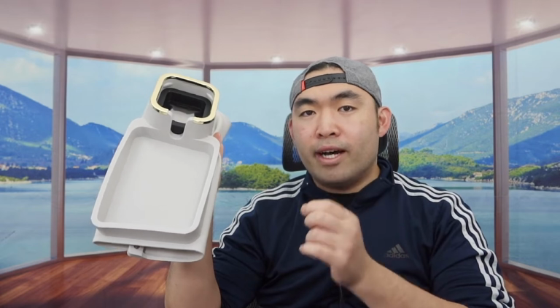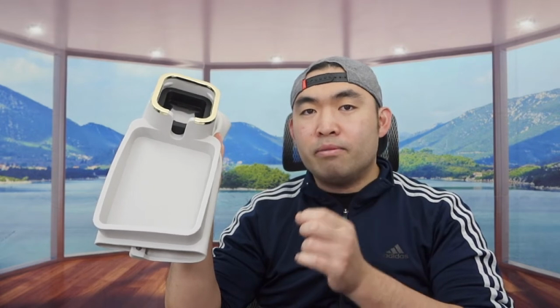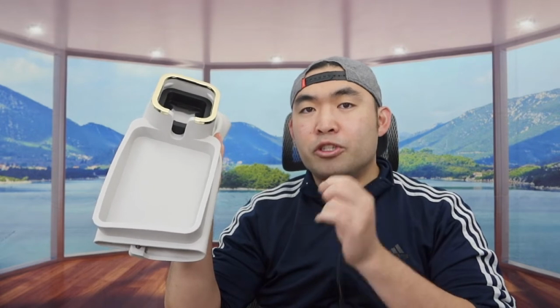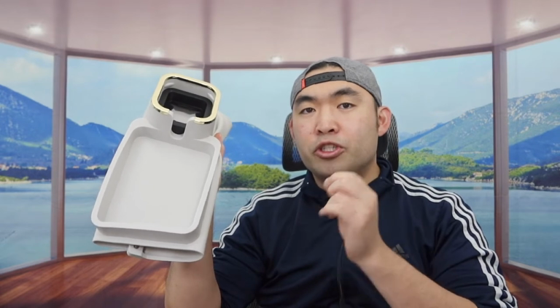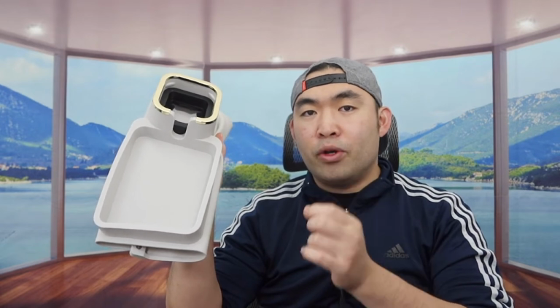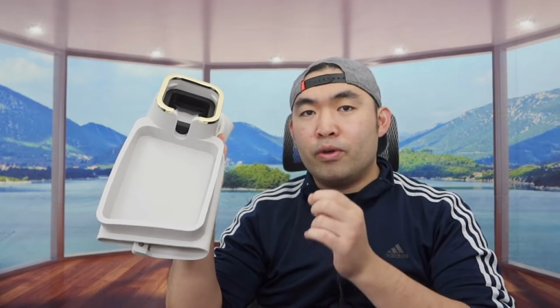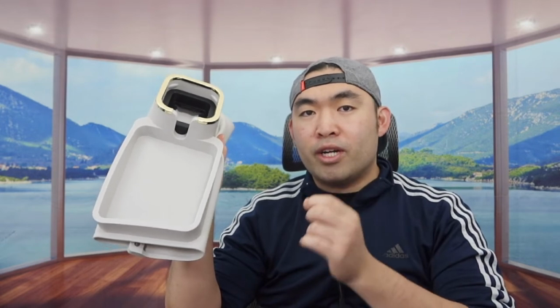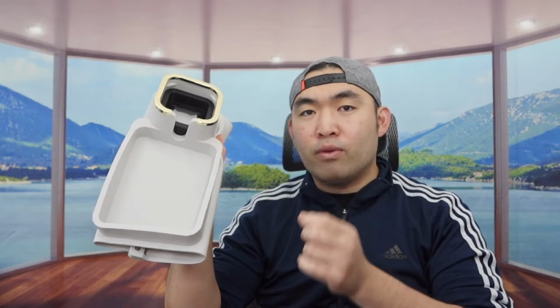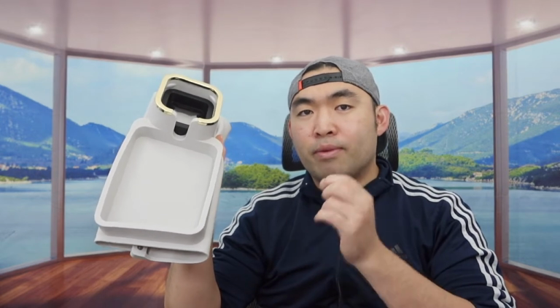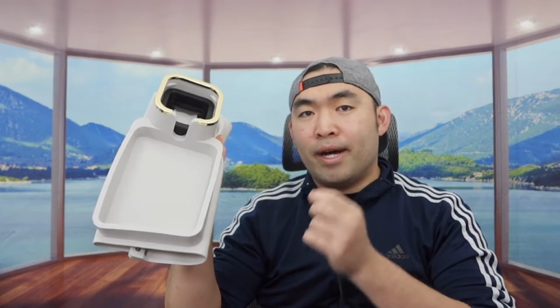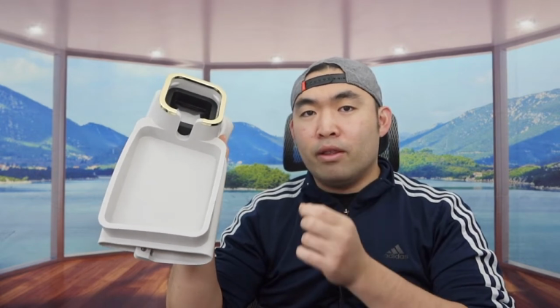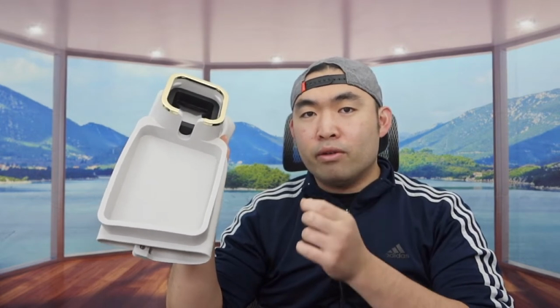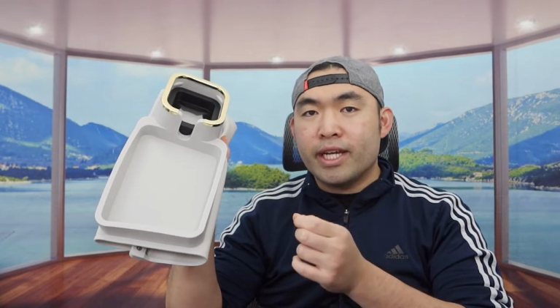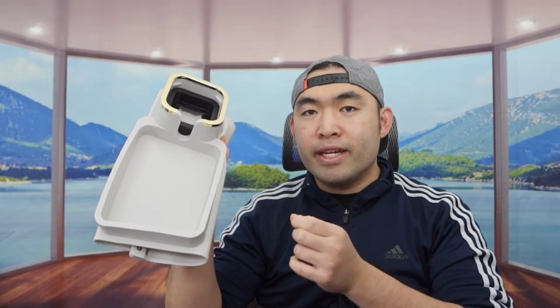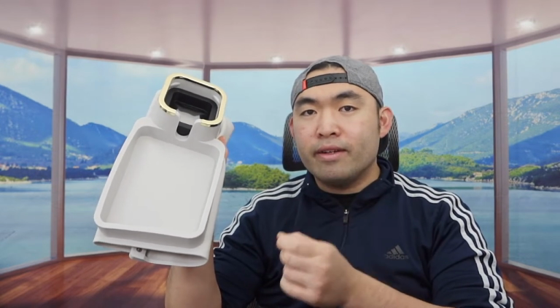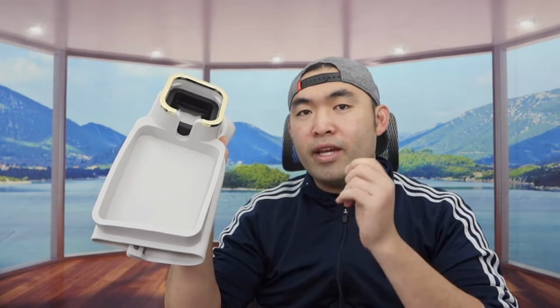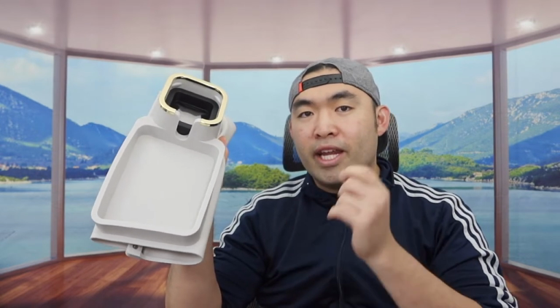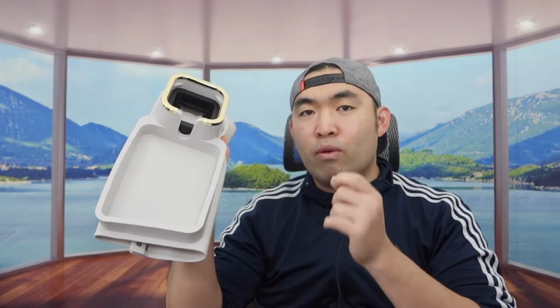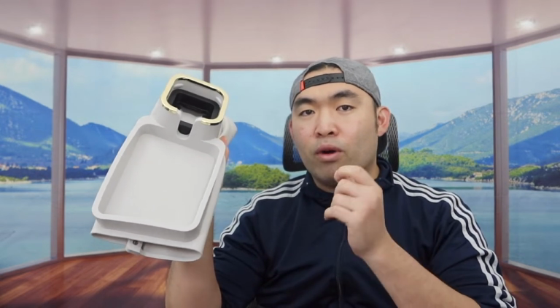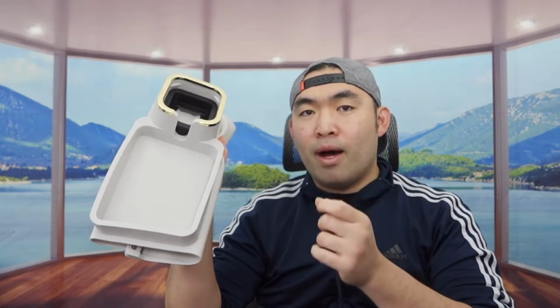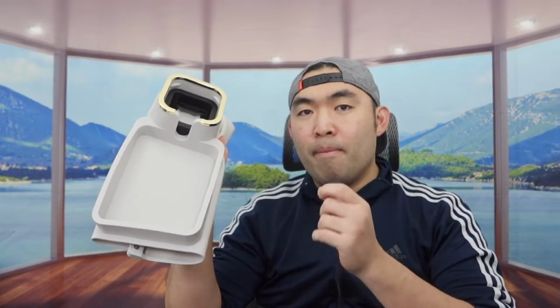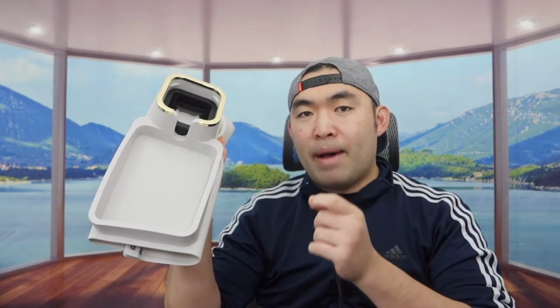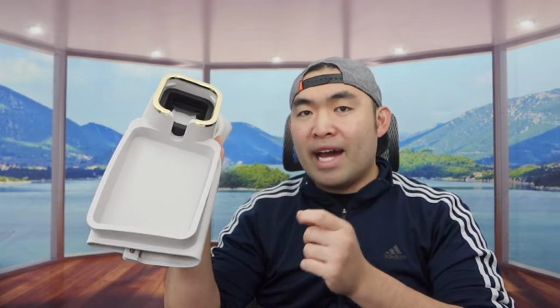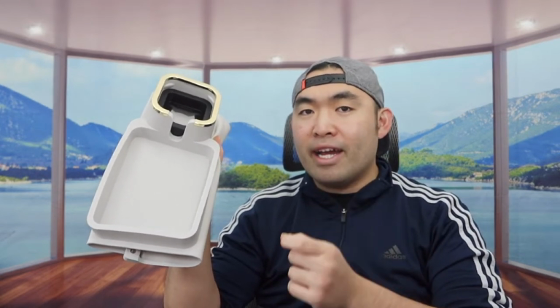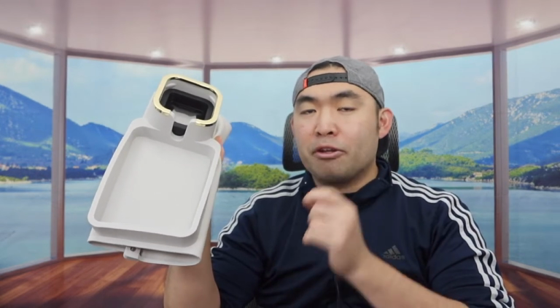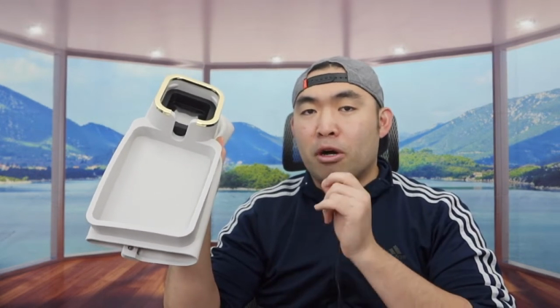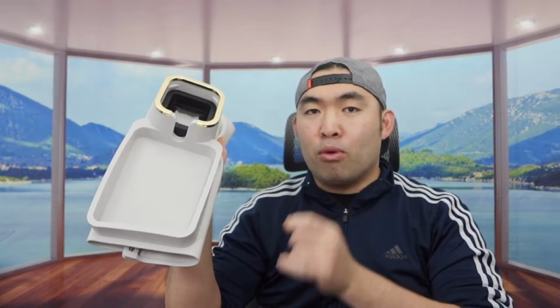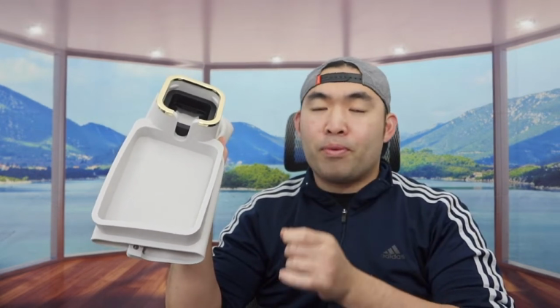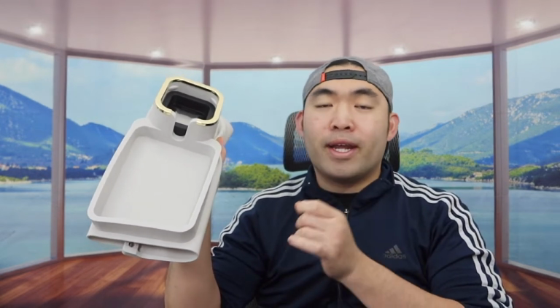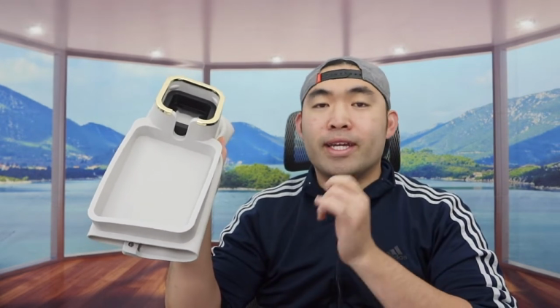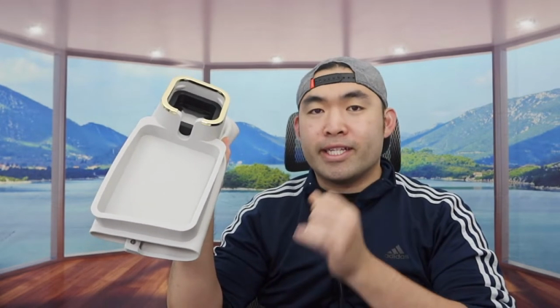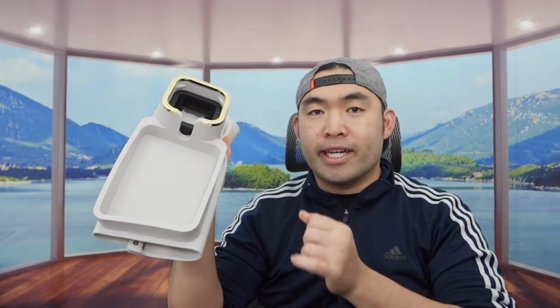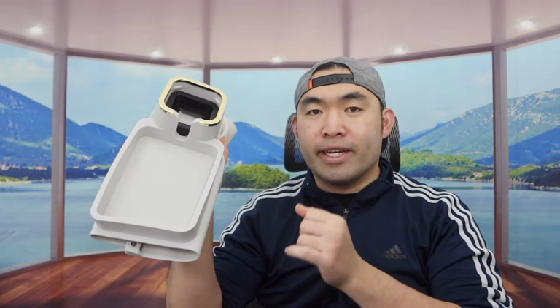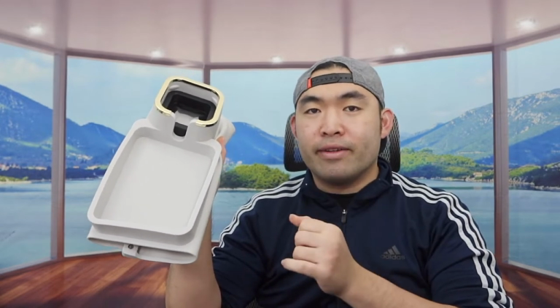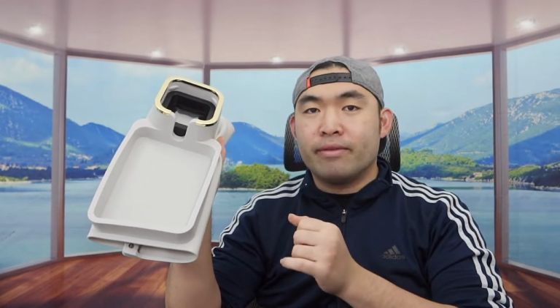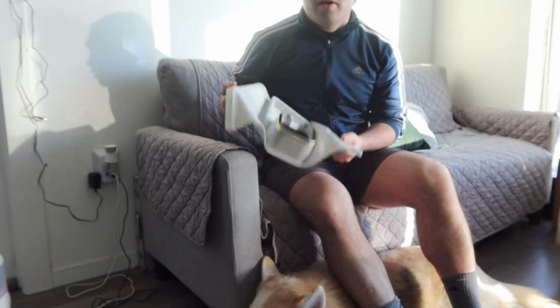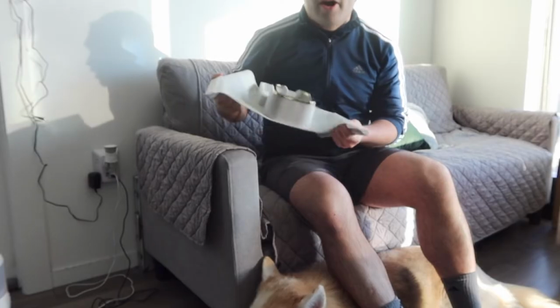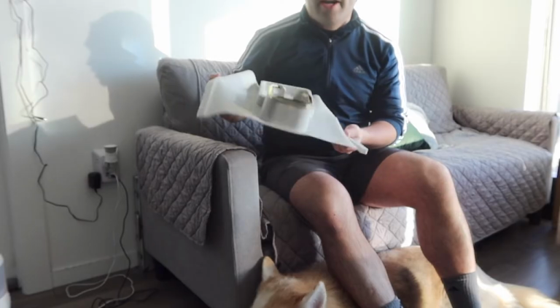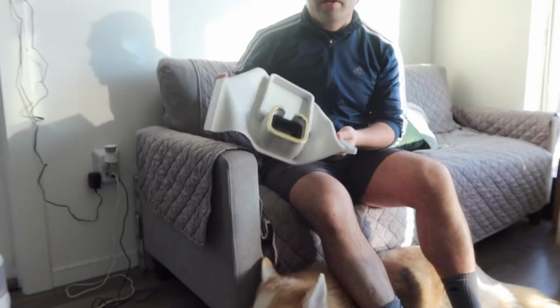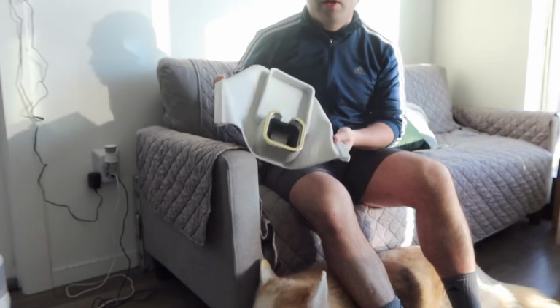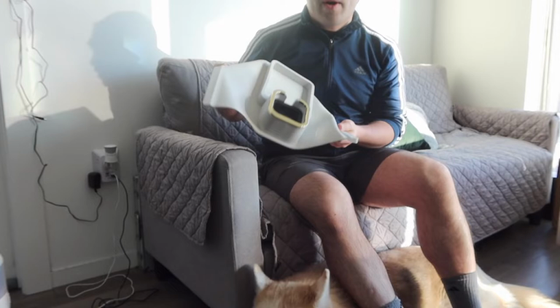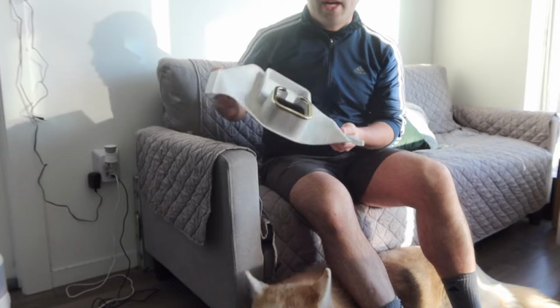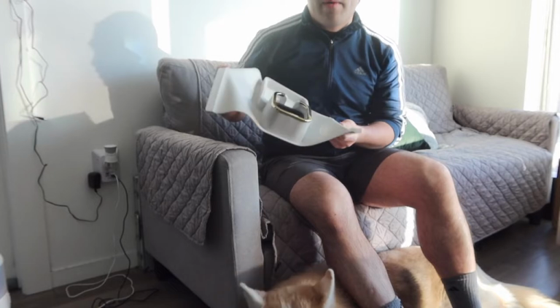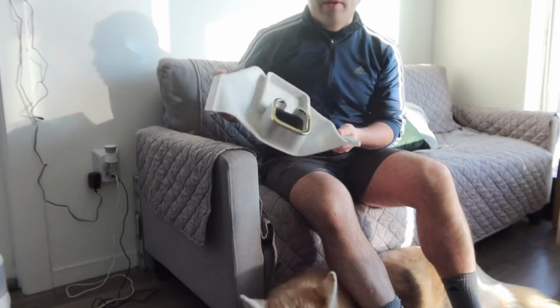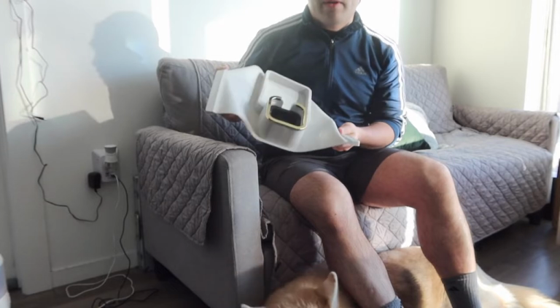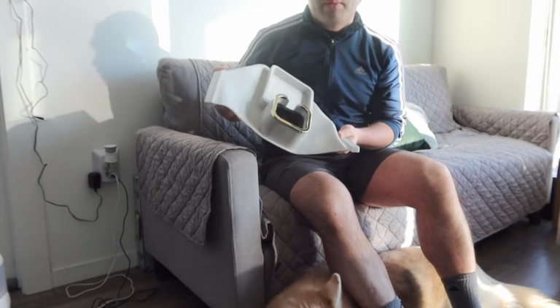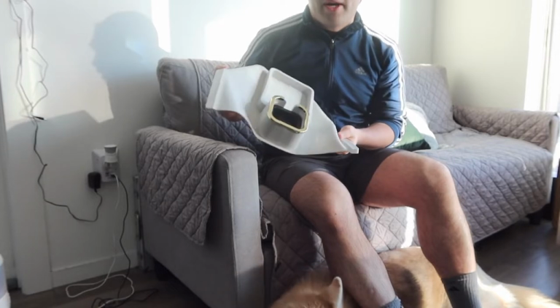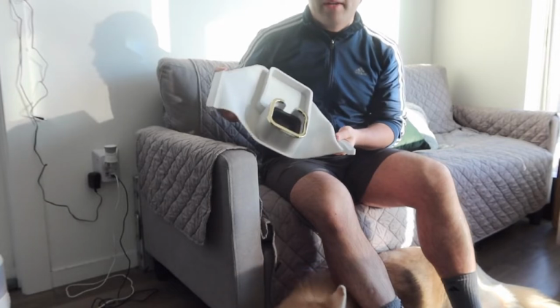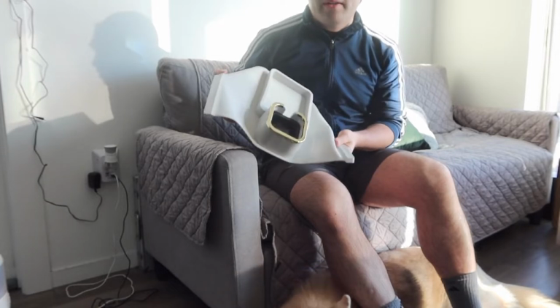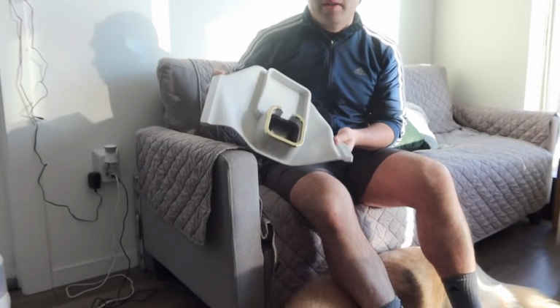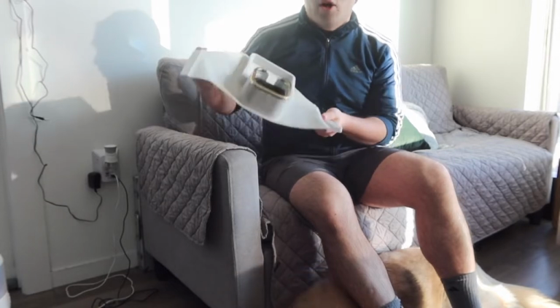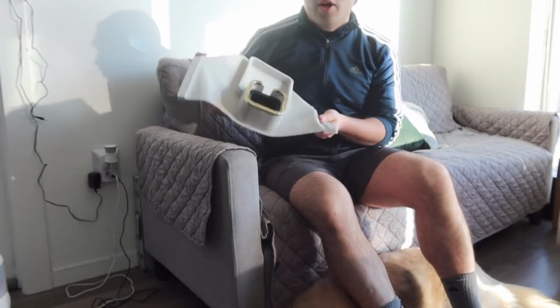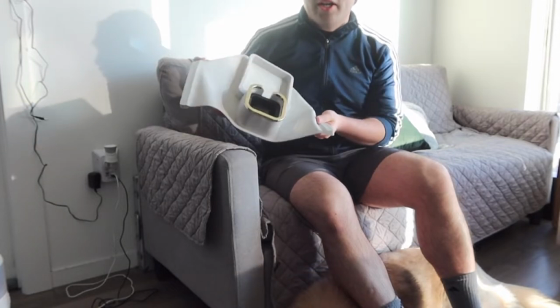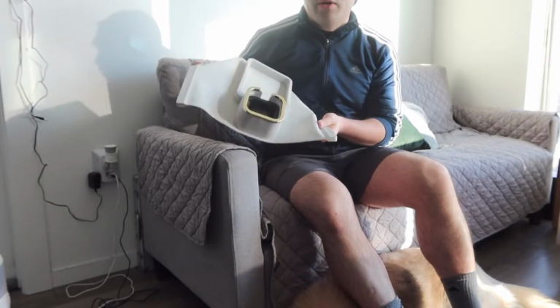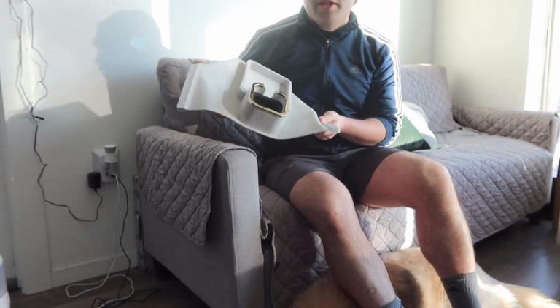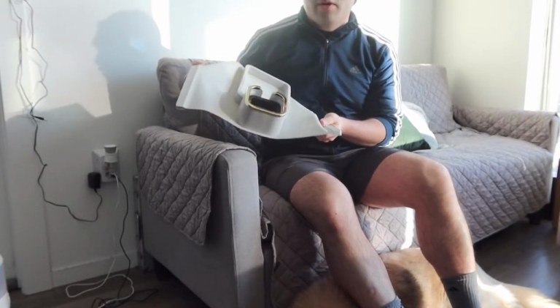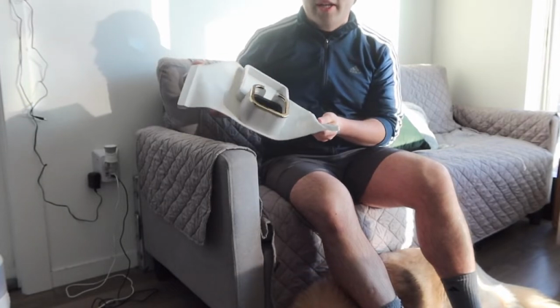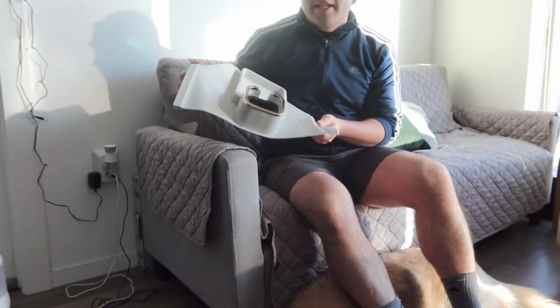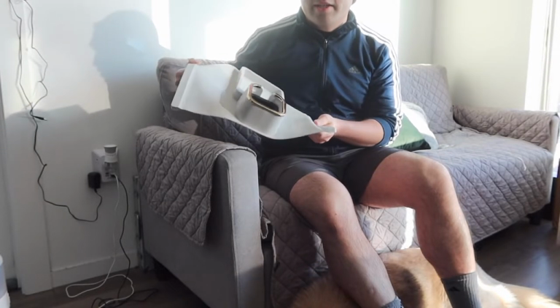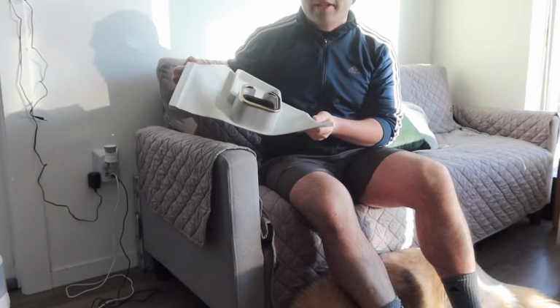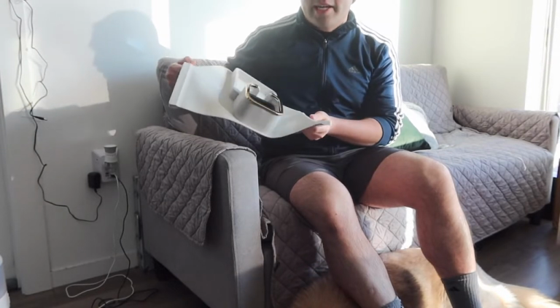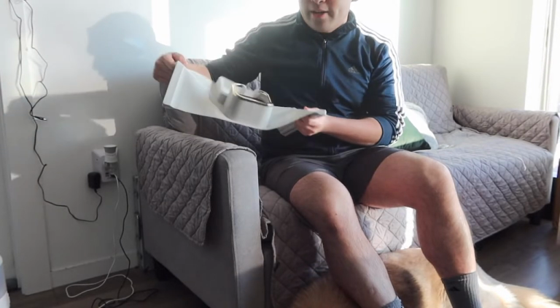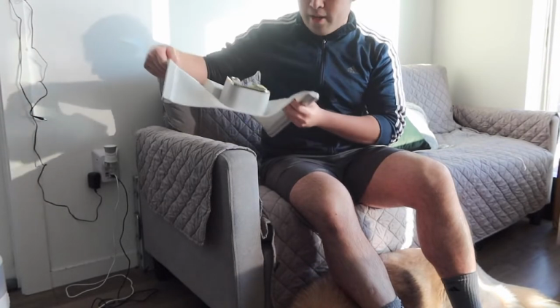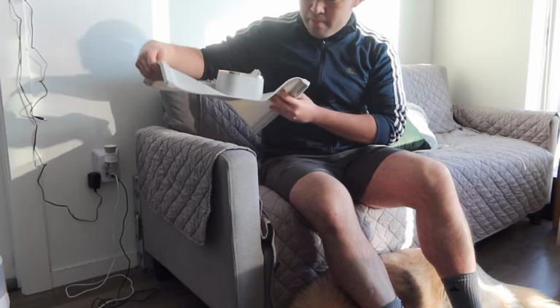That's basically everything on the product. Now I'm going to set it up to show you what it looks like, and then we'll come back and talk more in a second. All right, so right here — all you need to do is open it up like this to set it up.